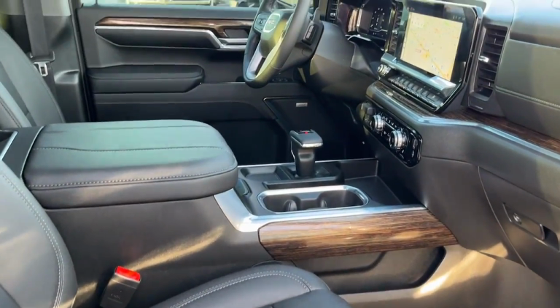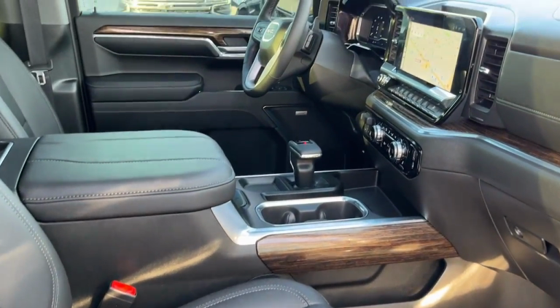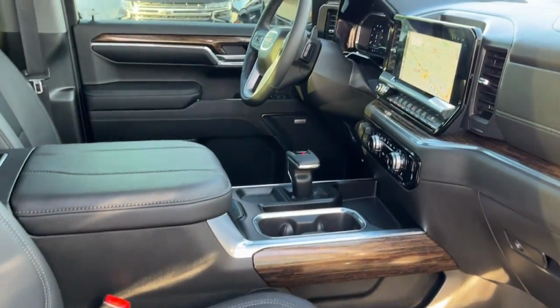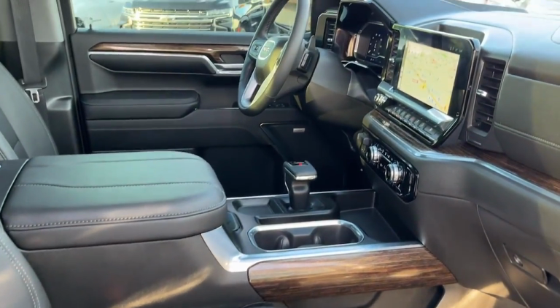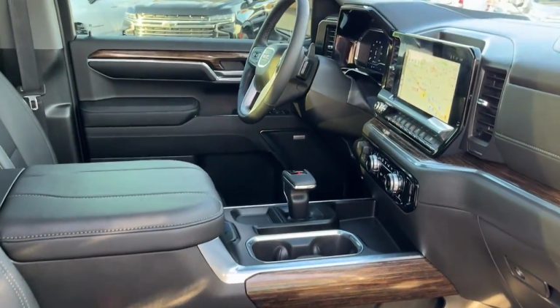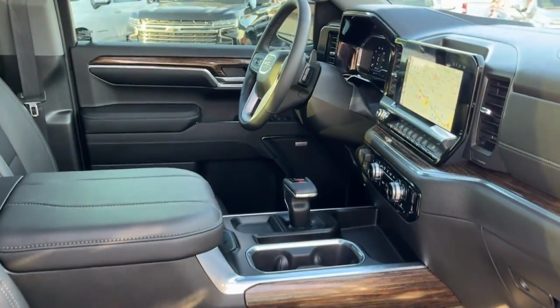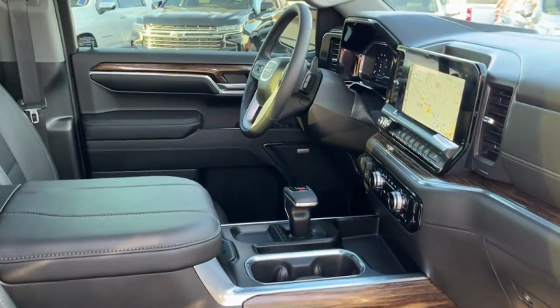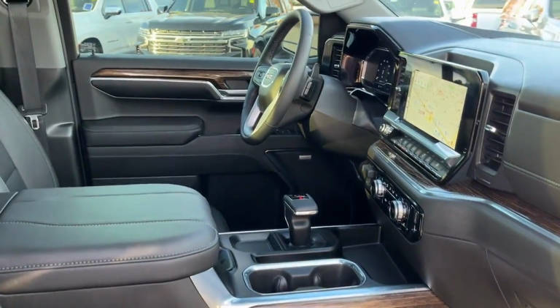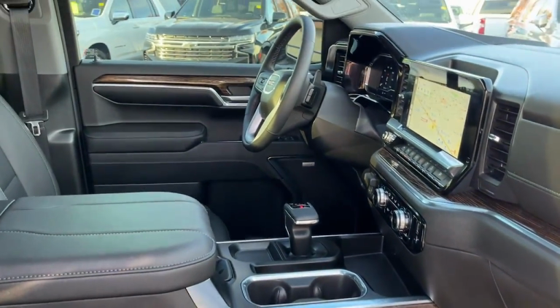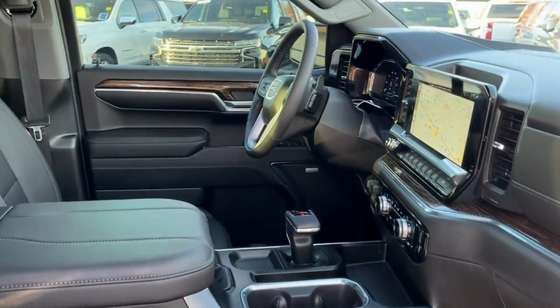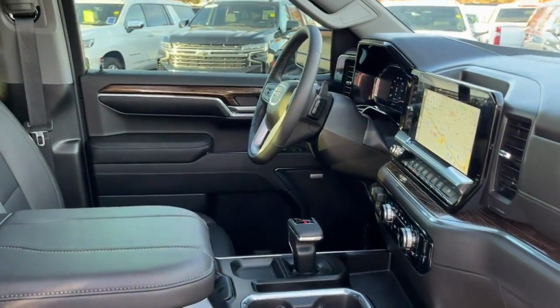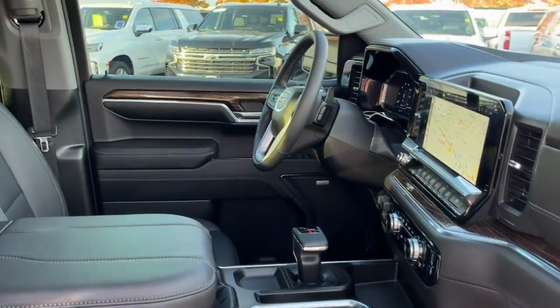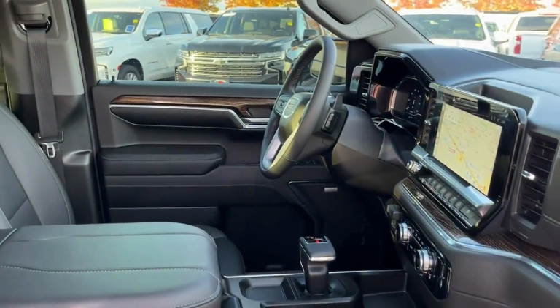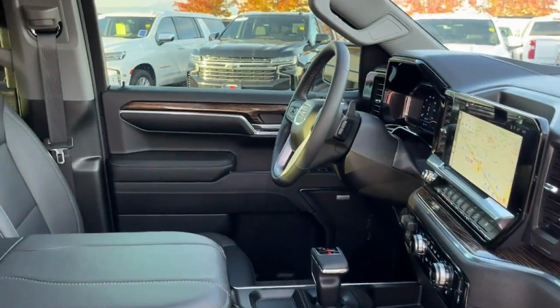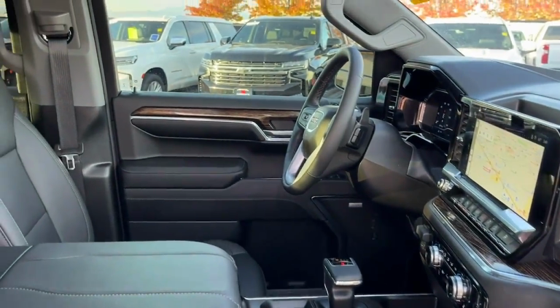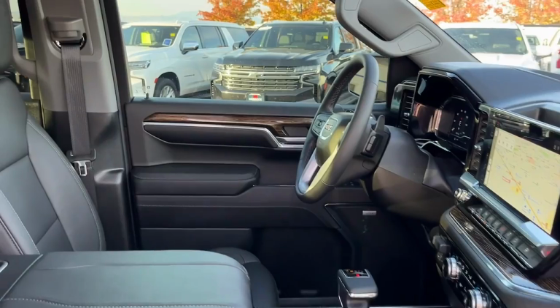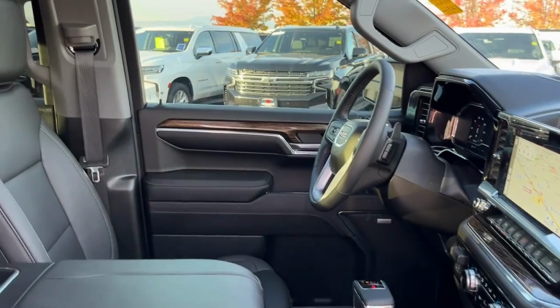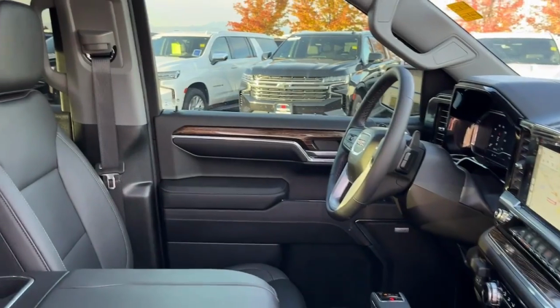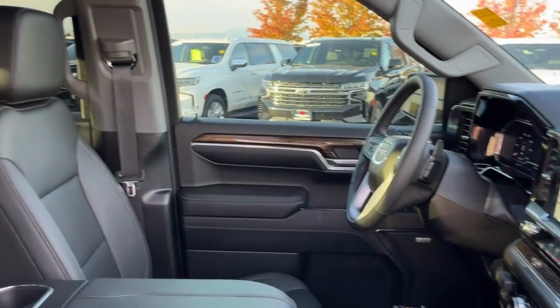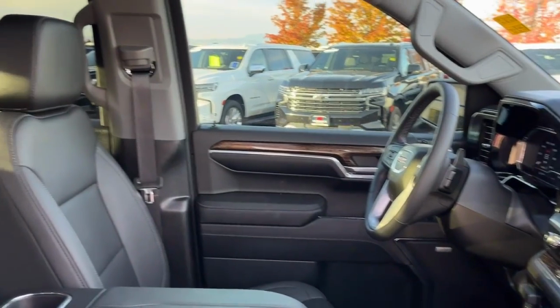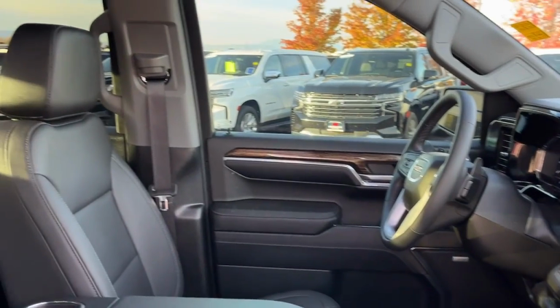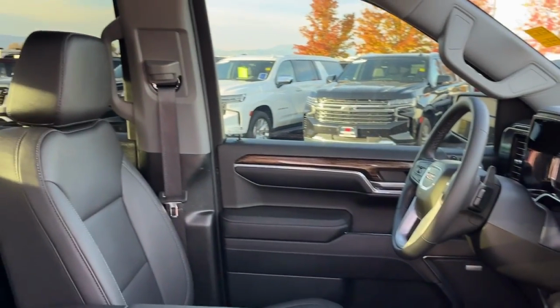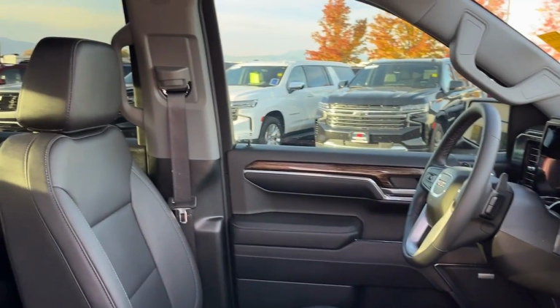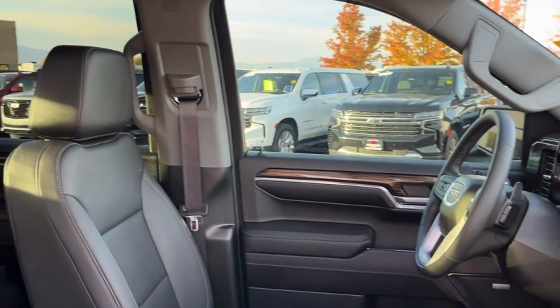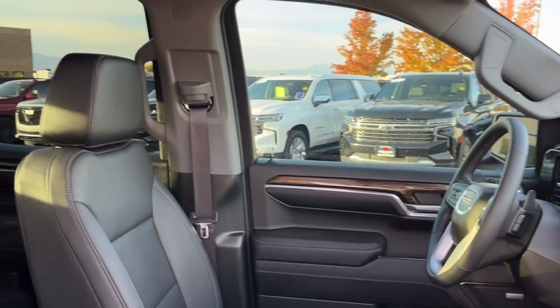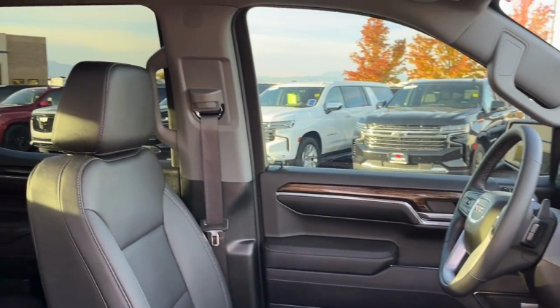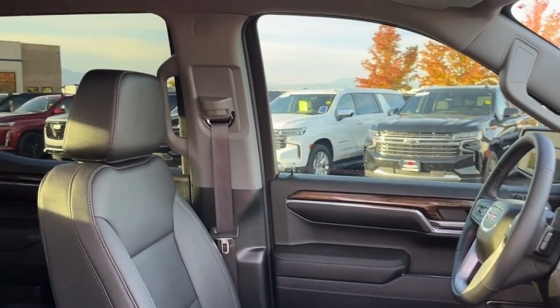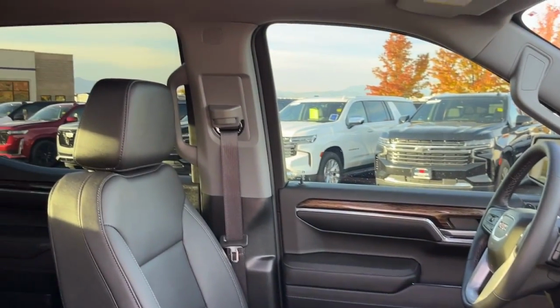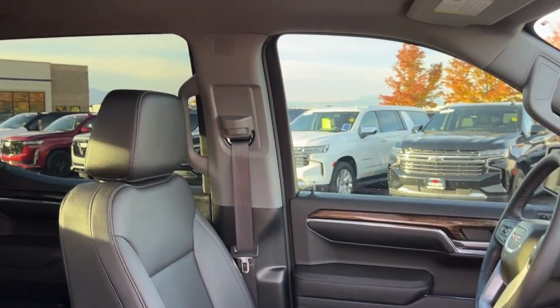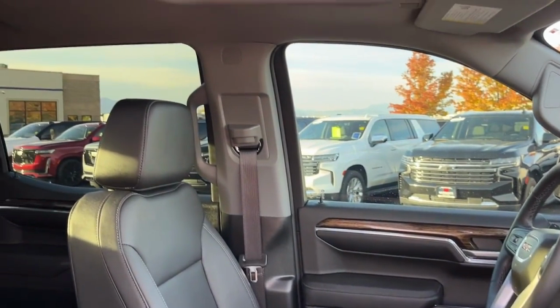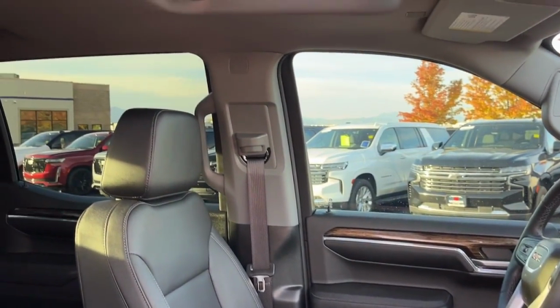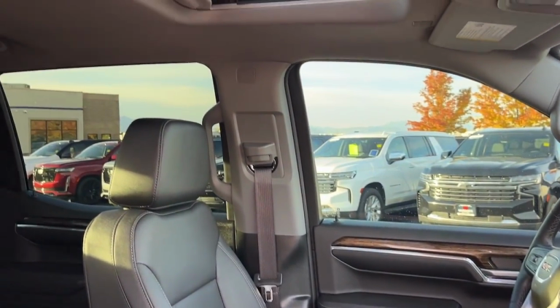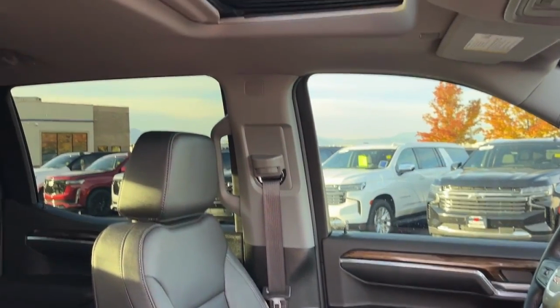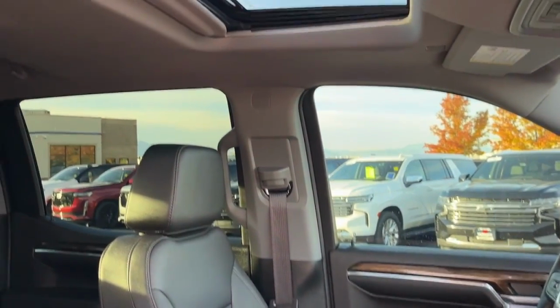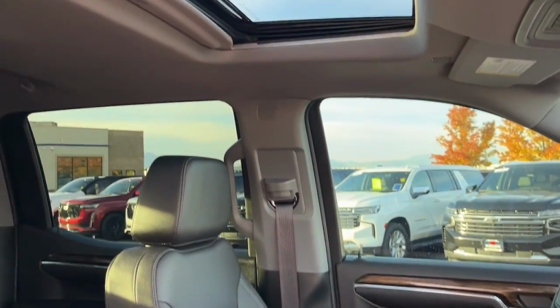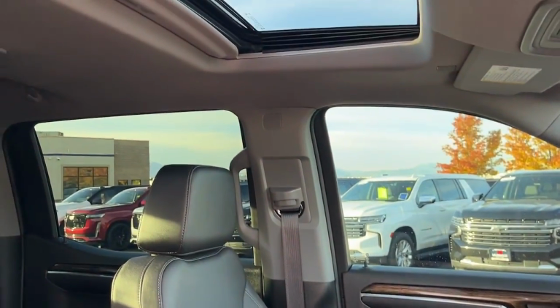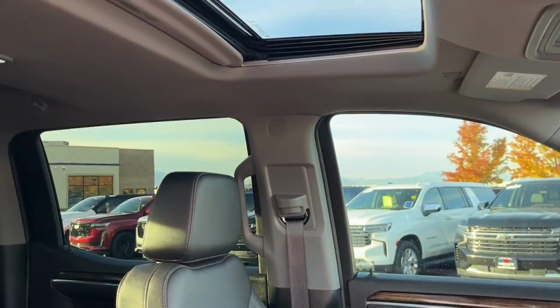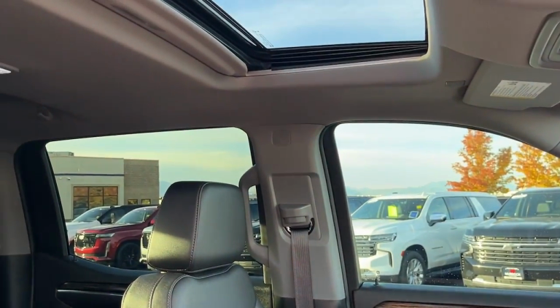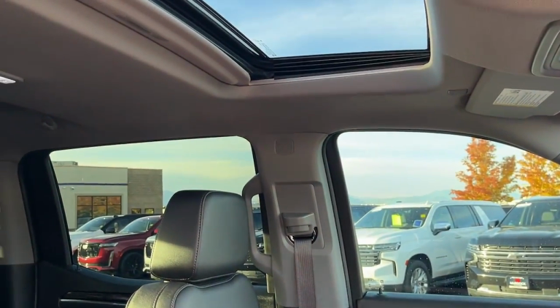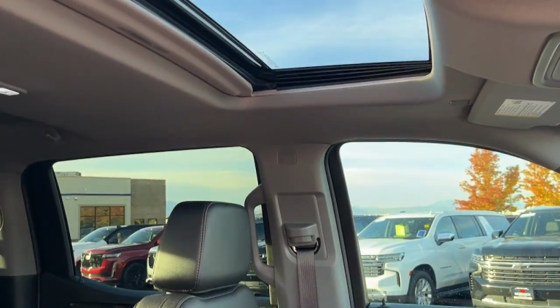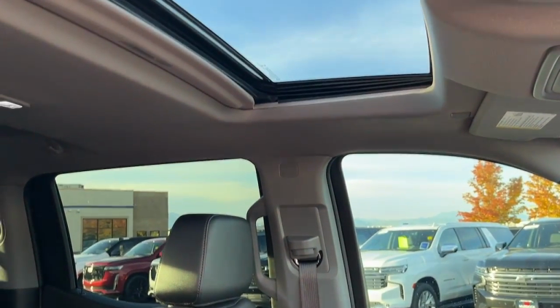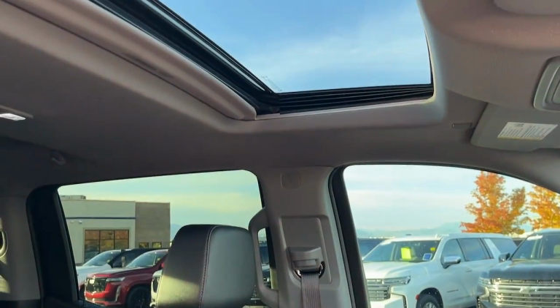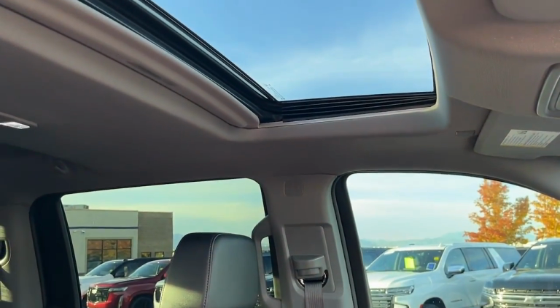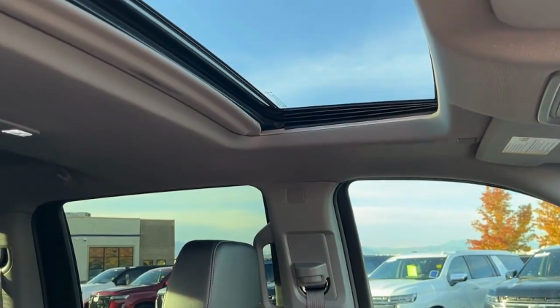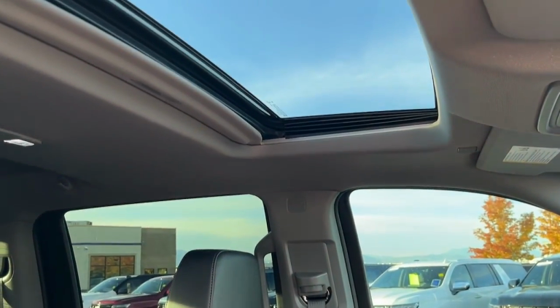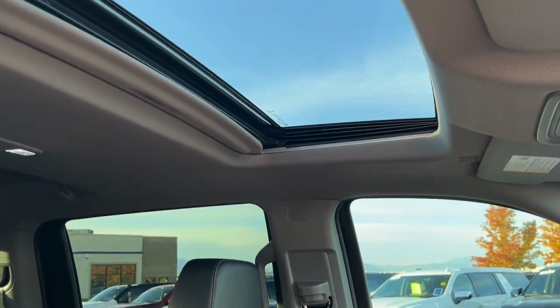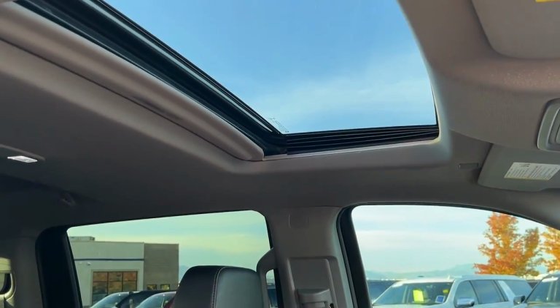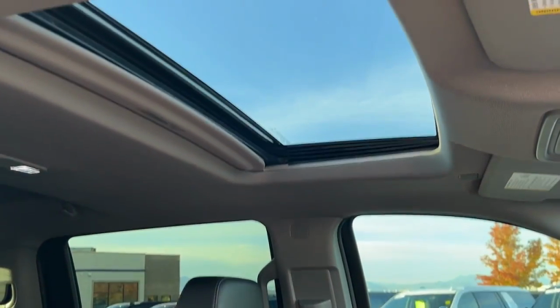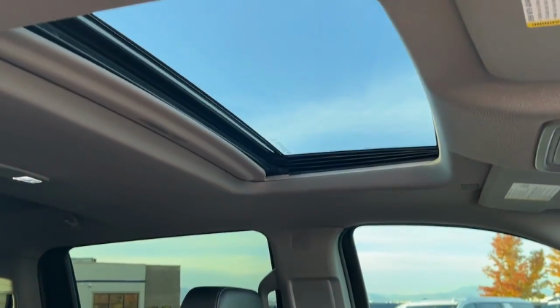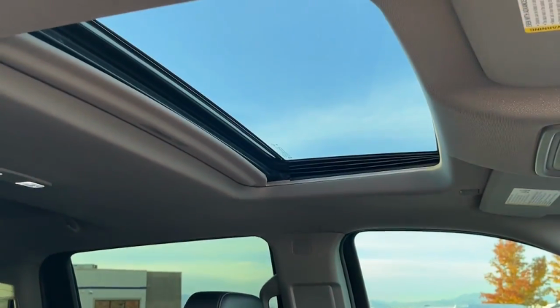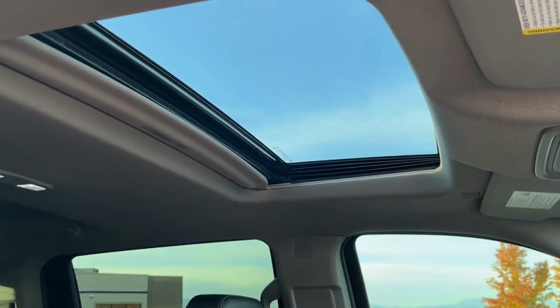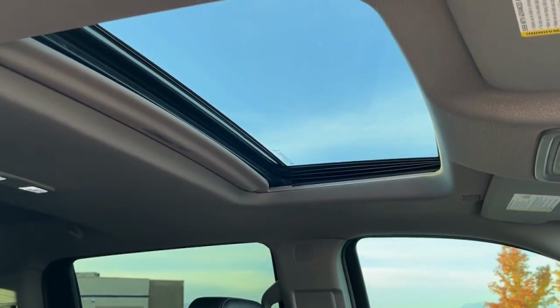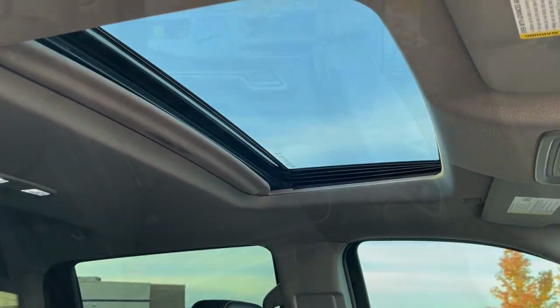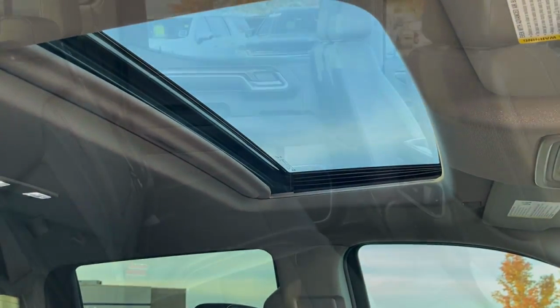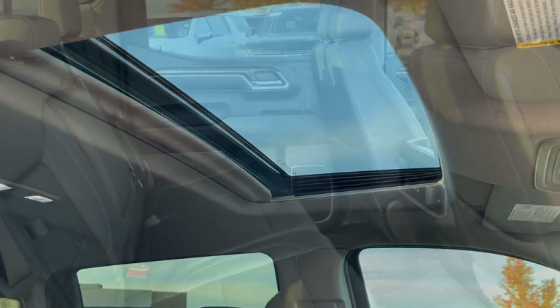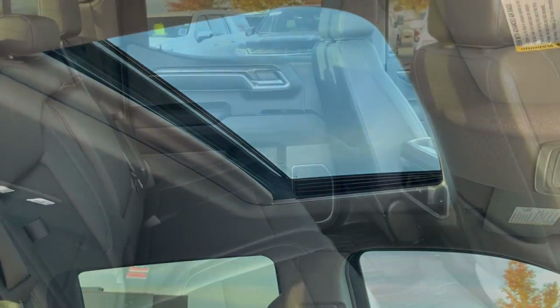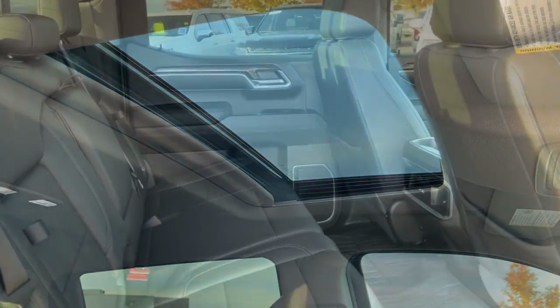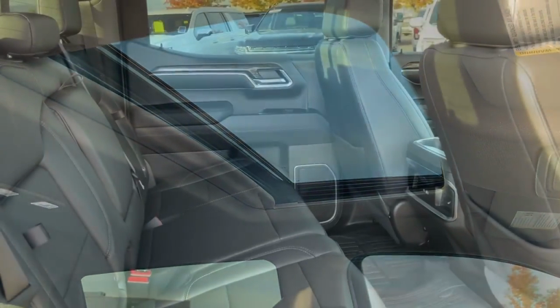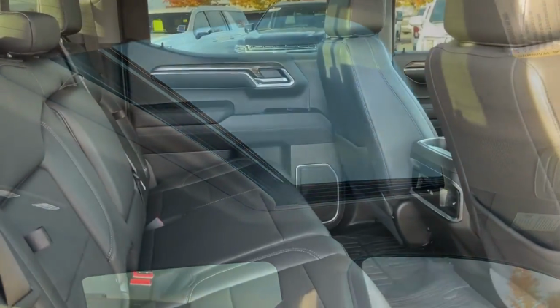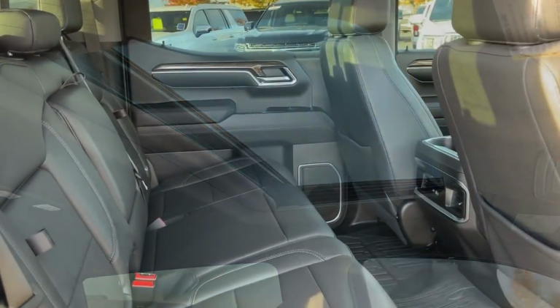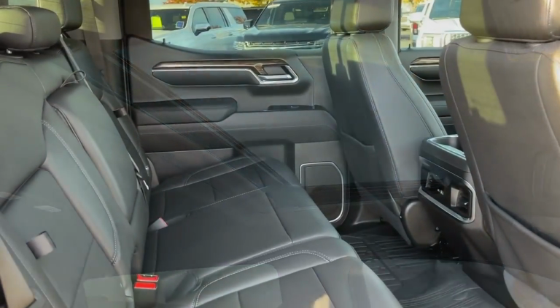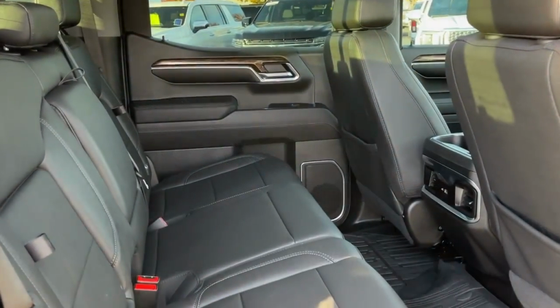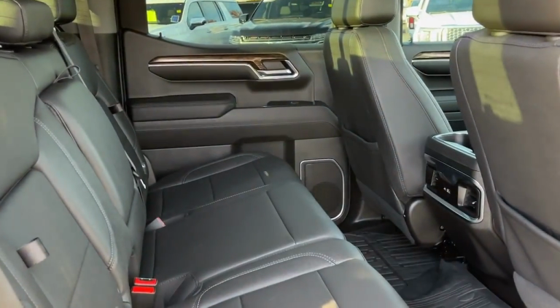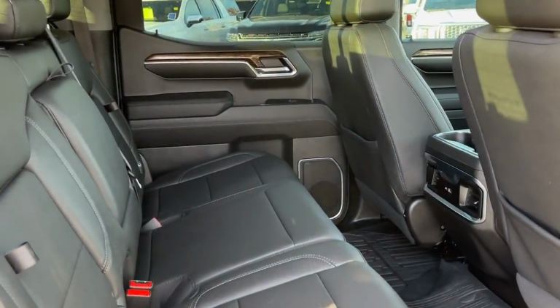Sun/moonroof, heated driver's seat, keyless entry, lane-keeping assist, adaptive cruise control.